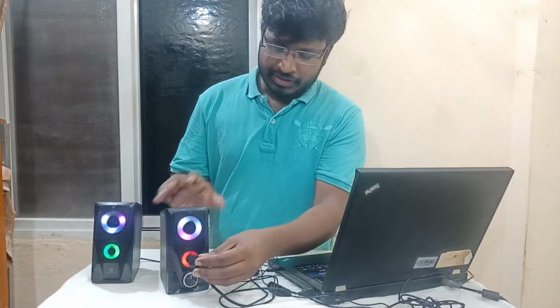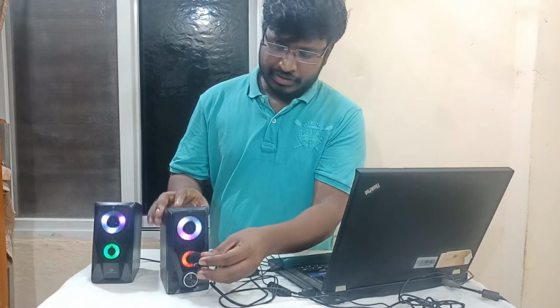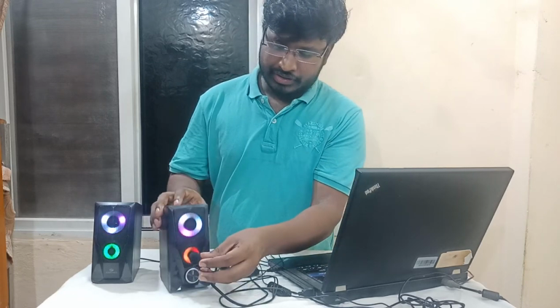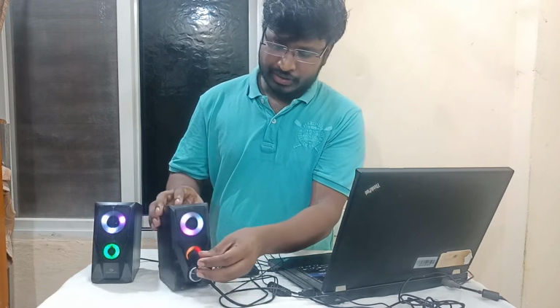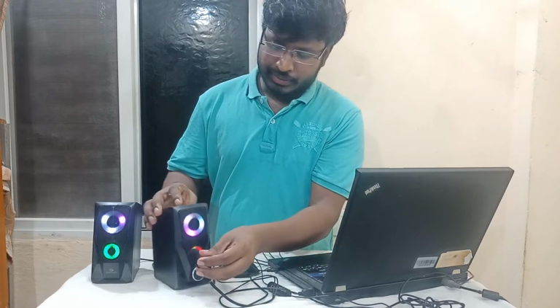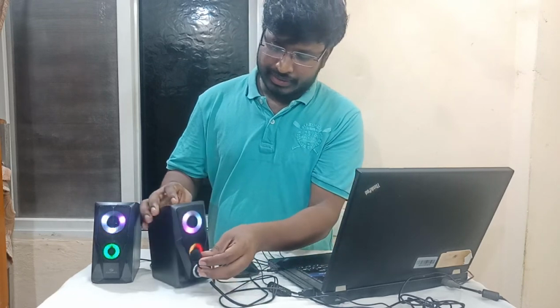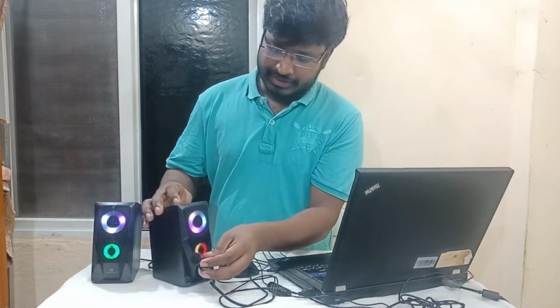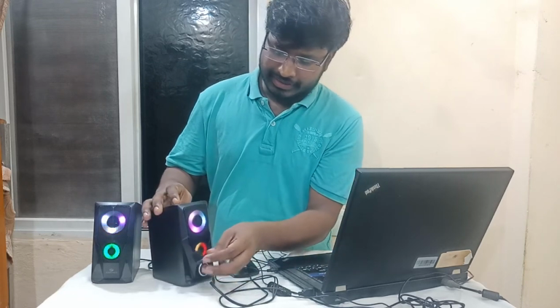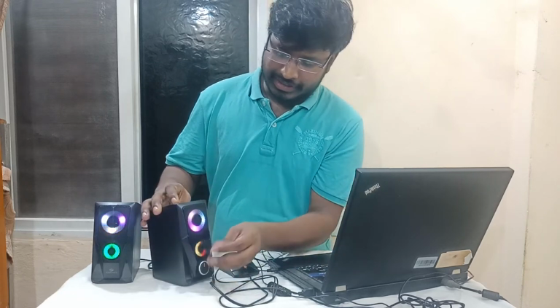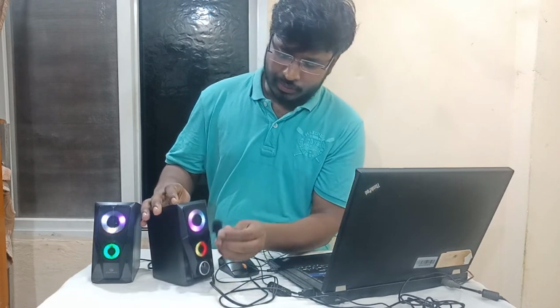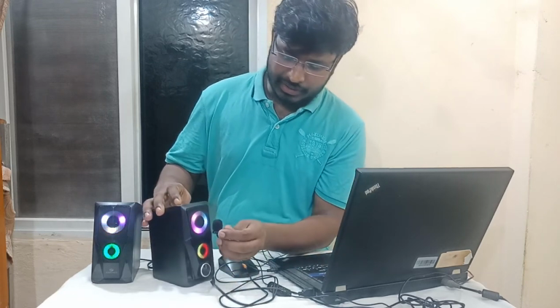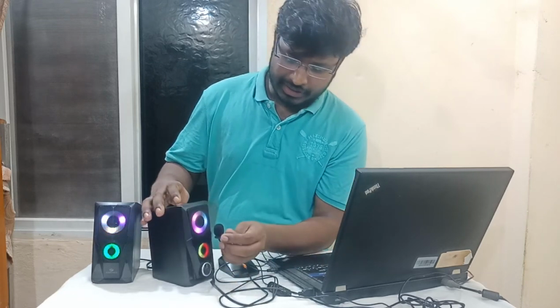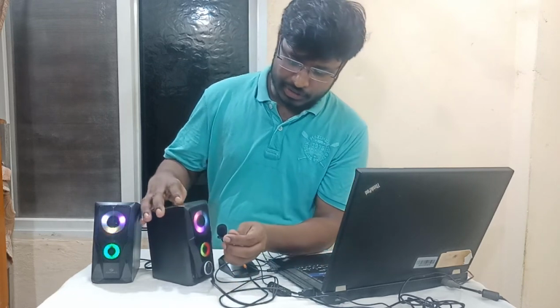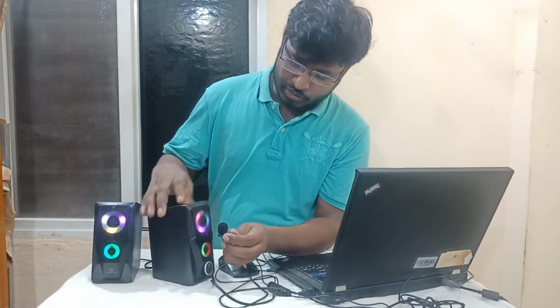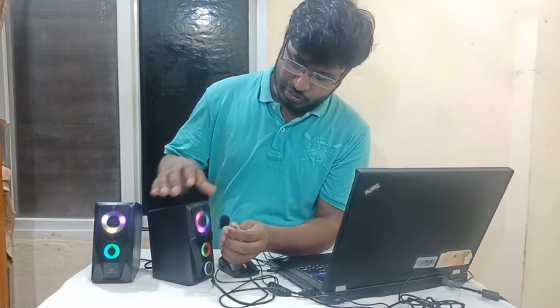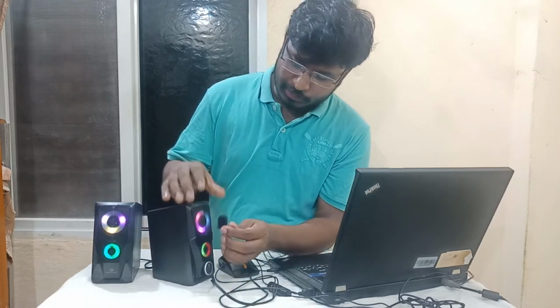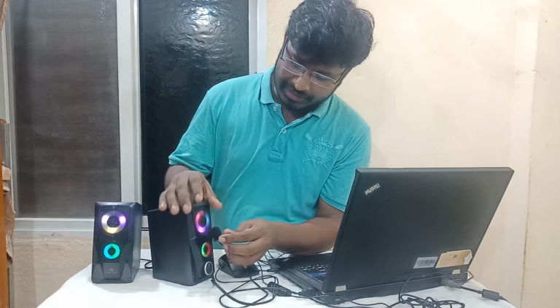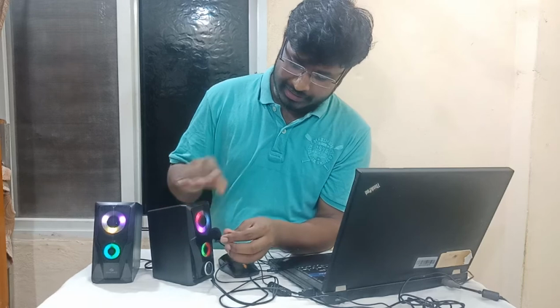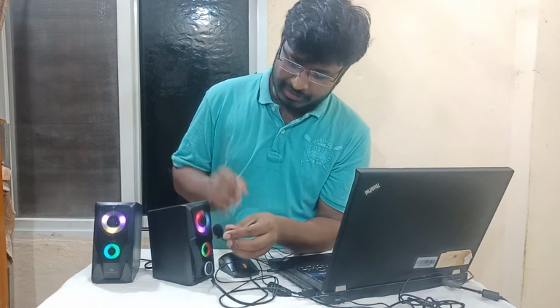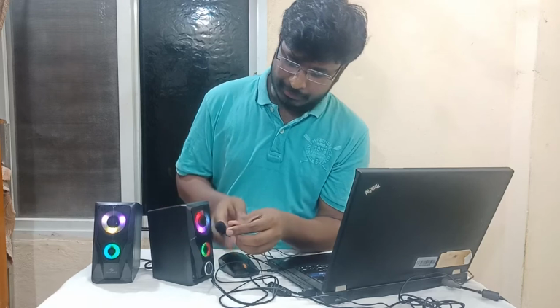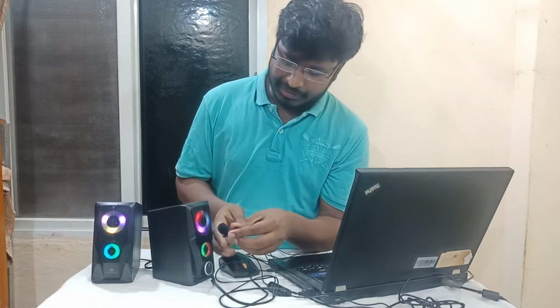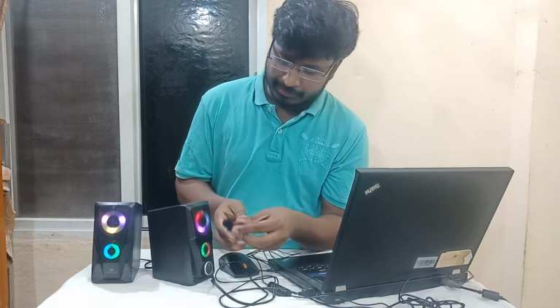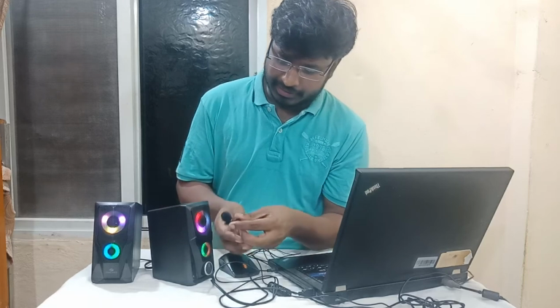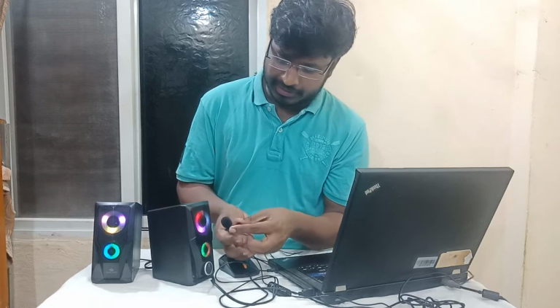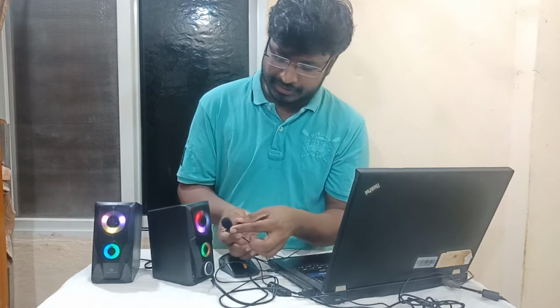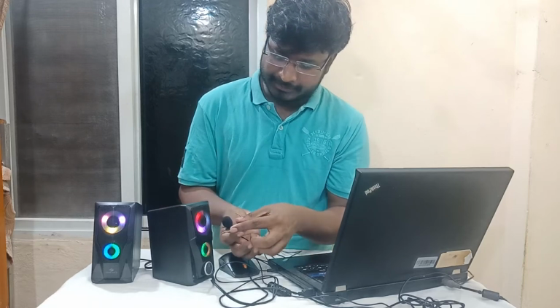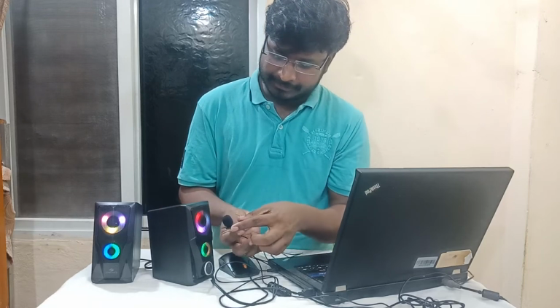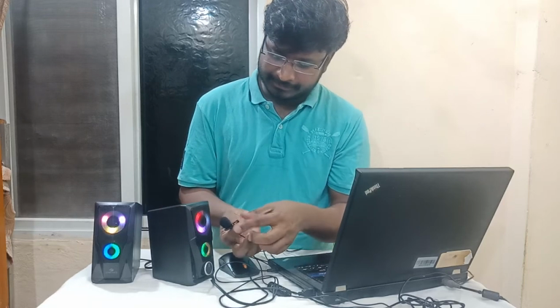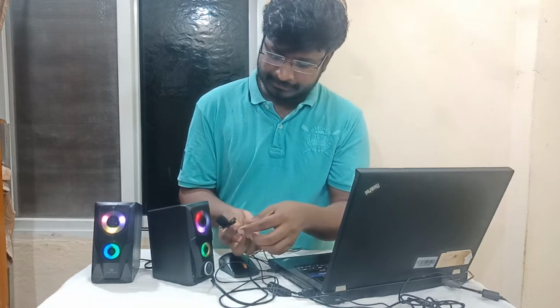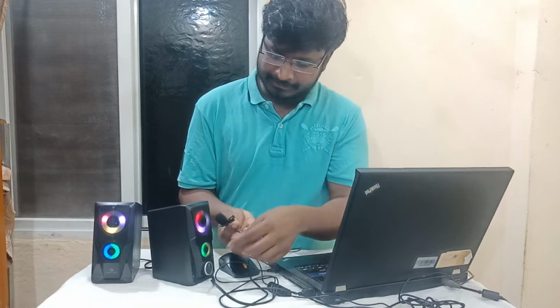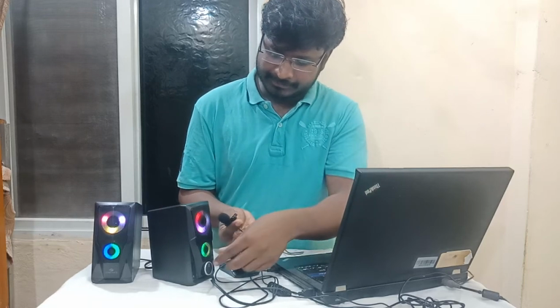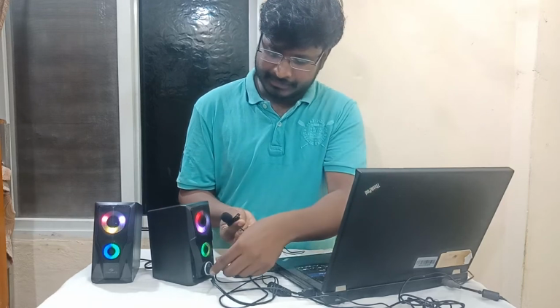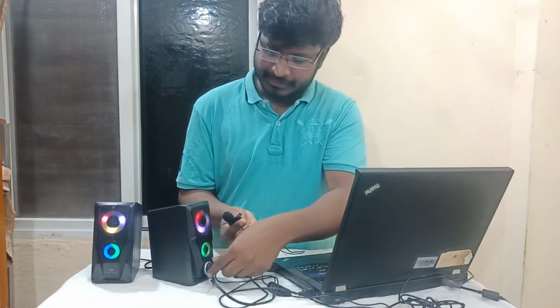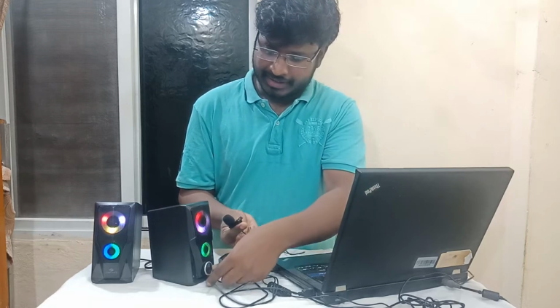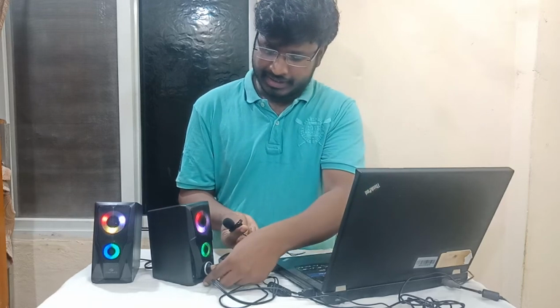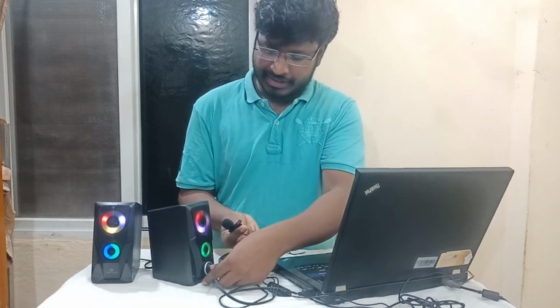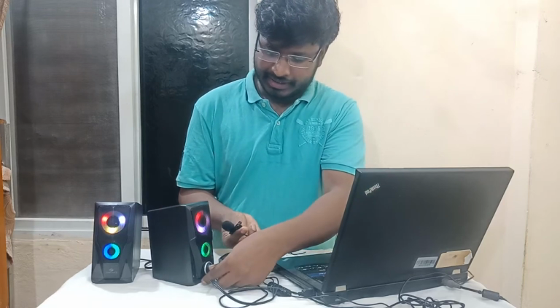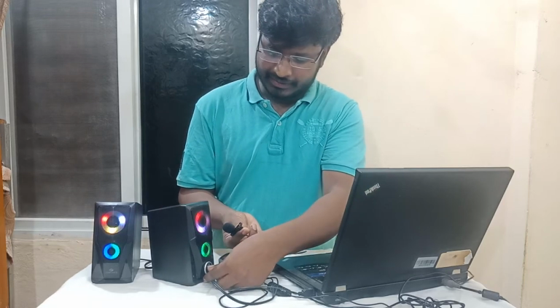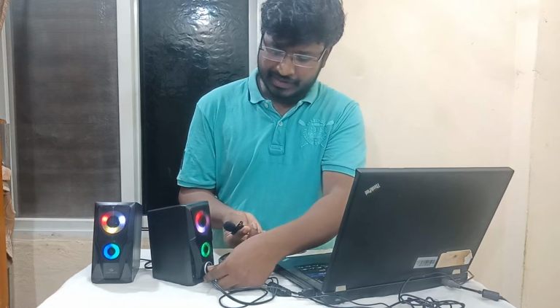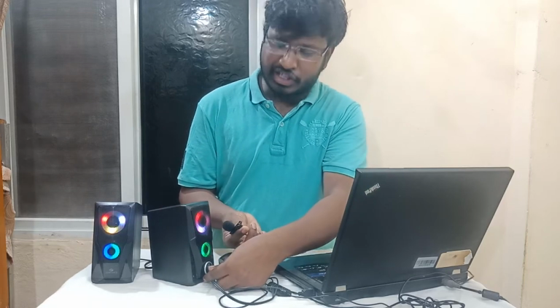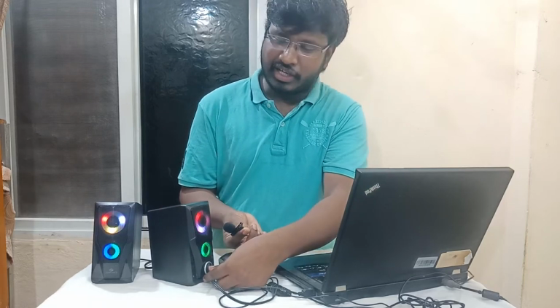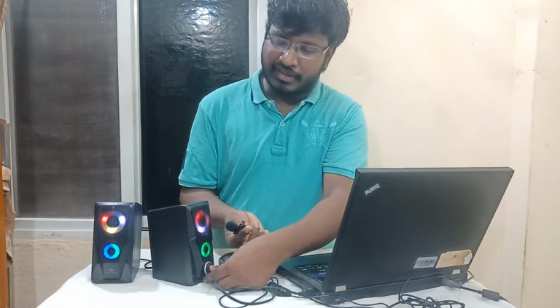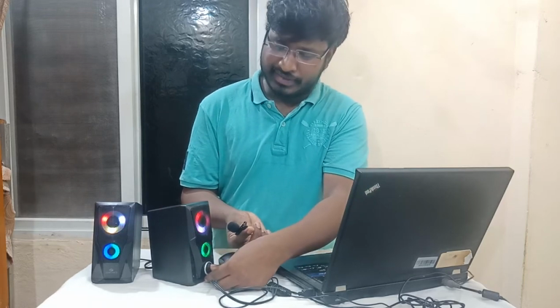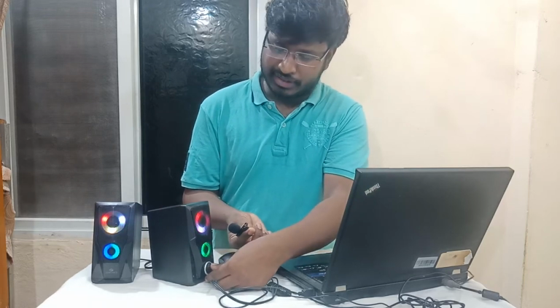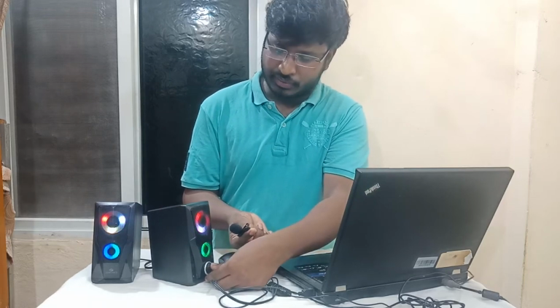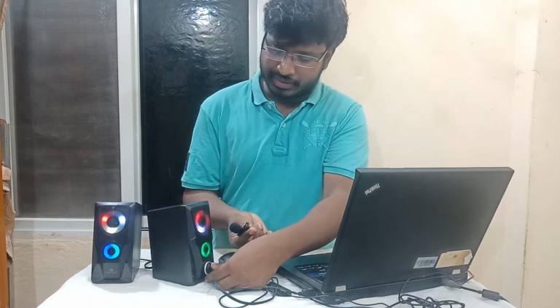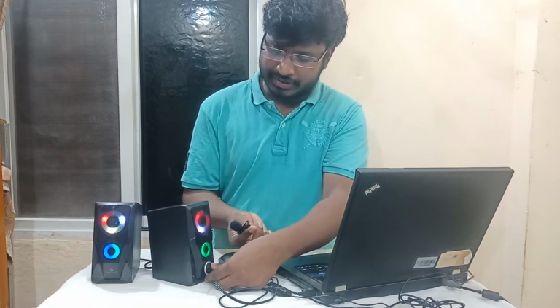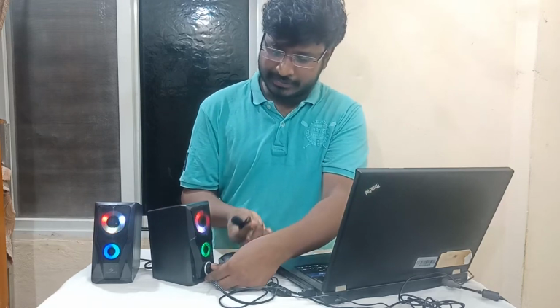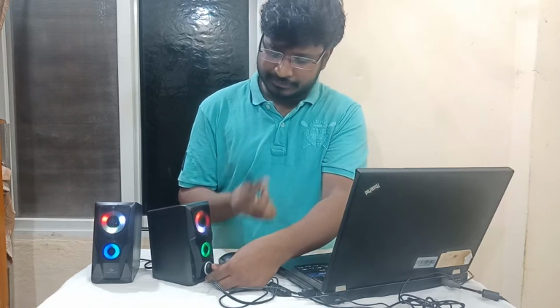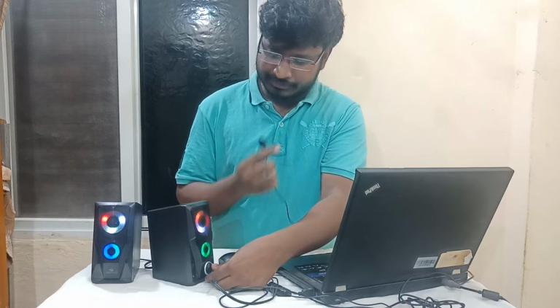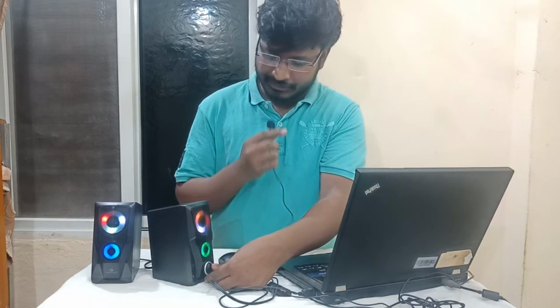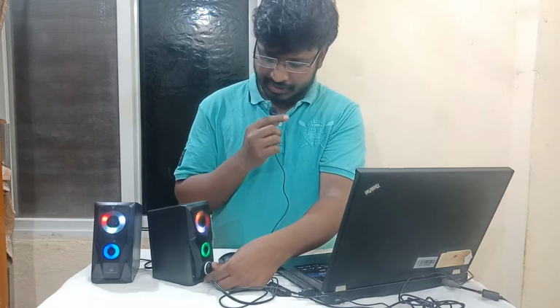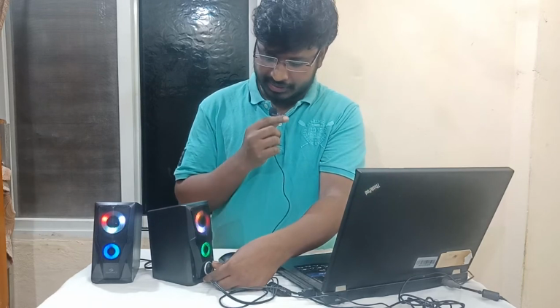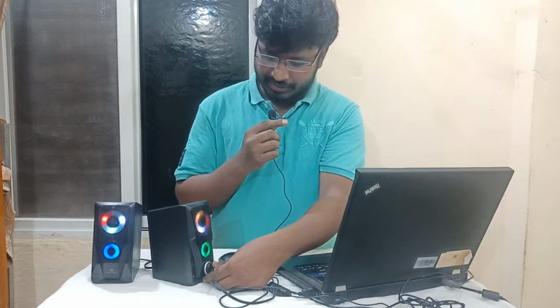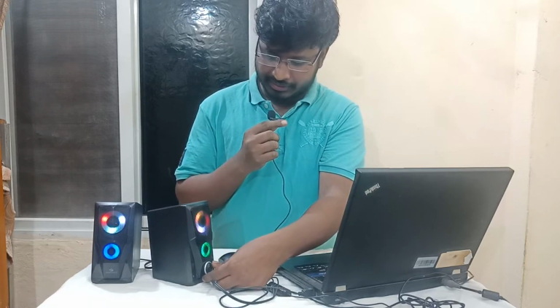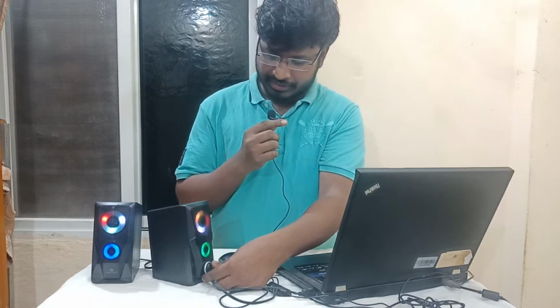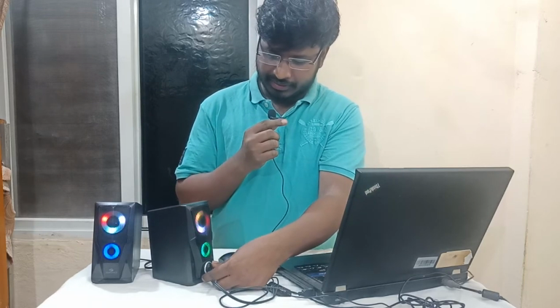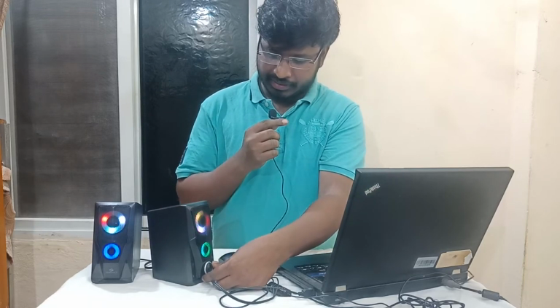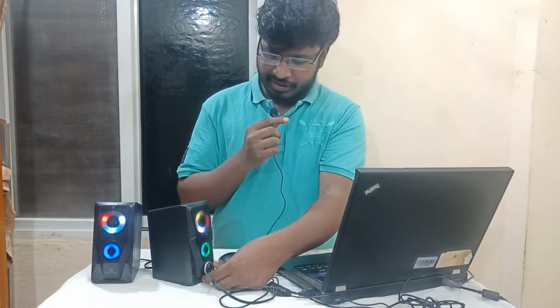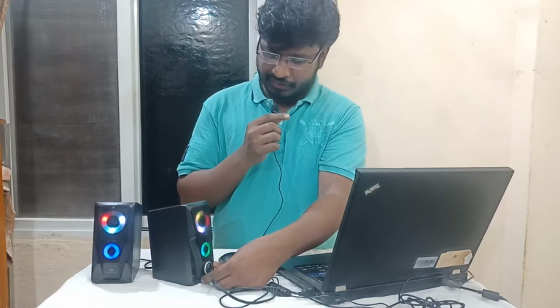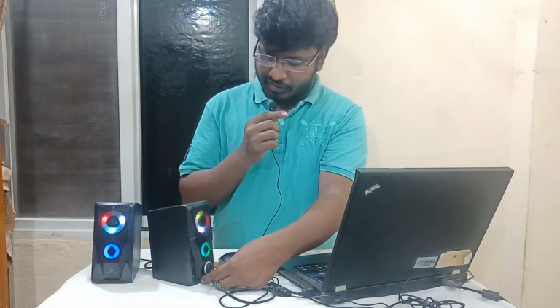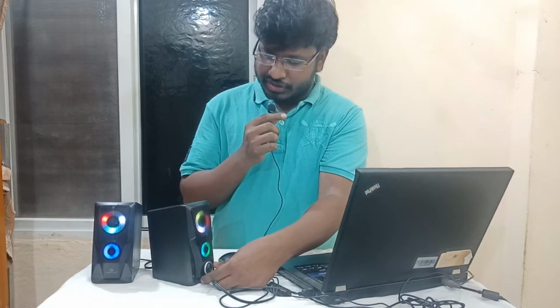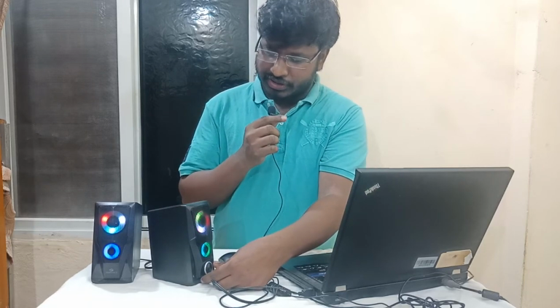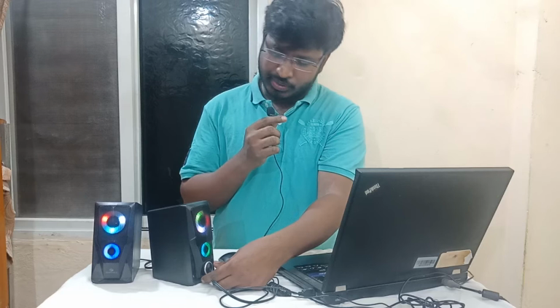This is the sound that you hear when playing on YouTube. This is the half sound. Now let's do the full sound.